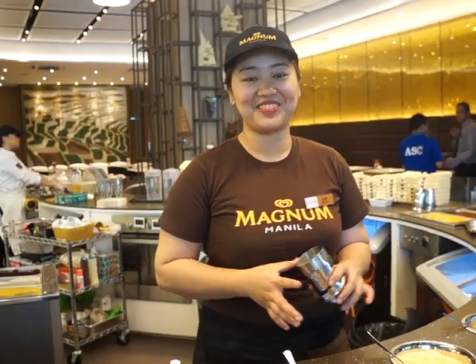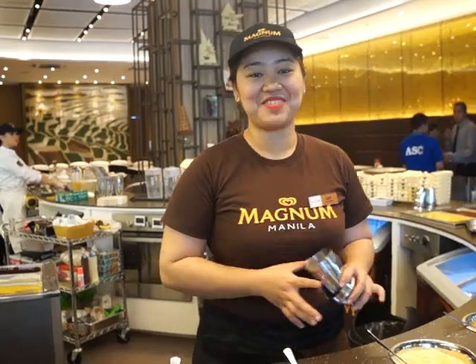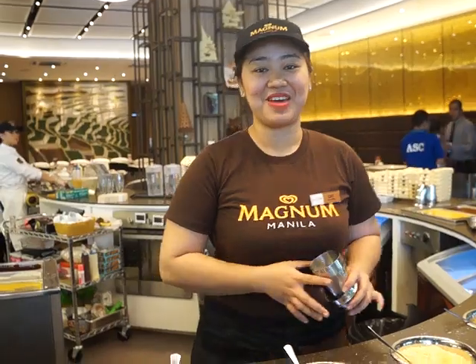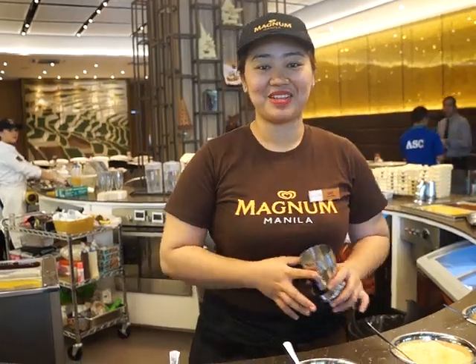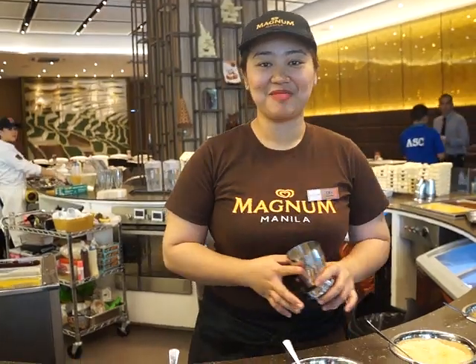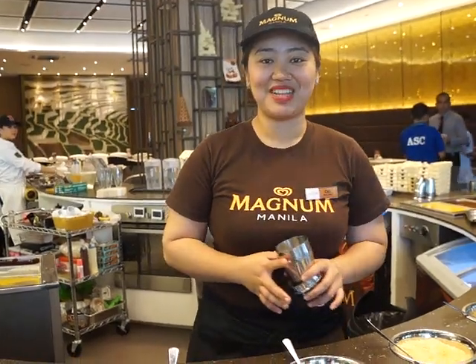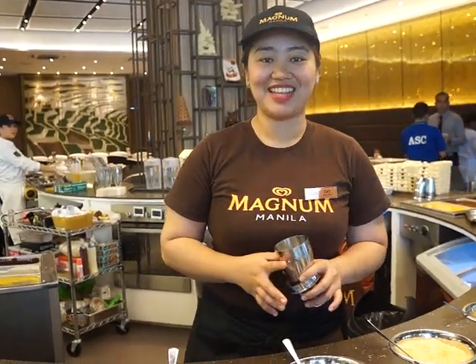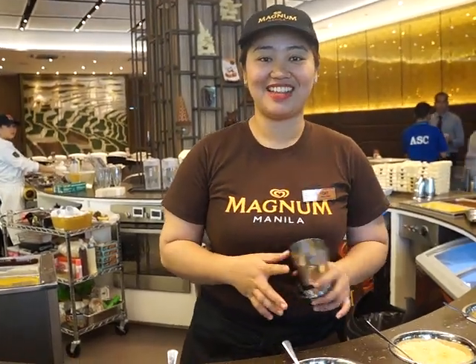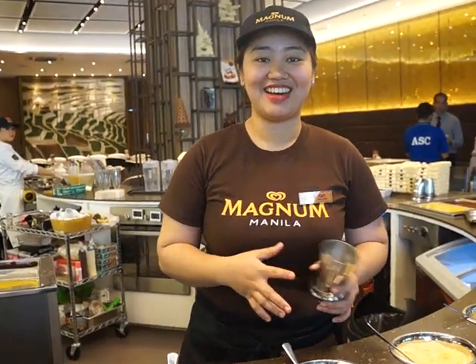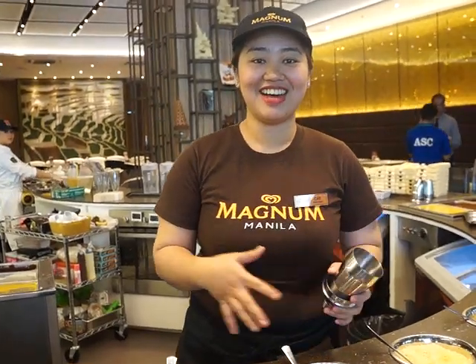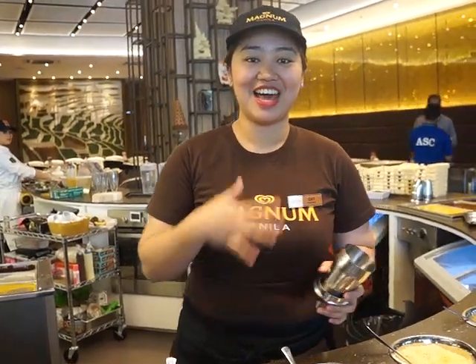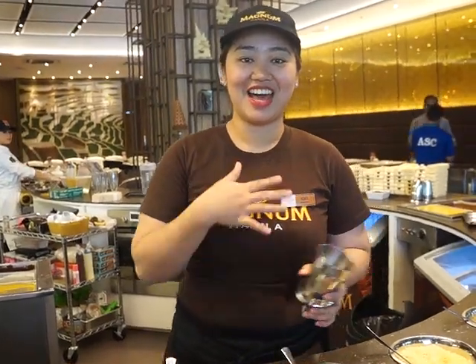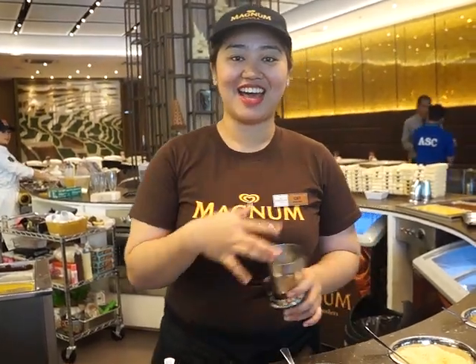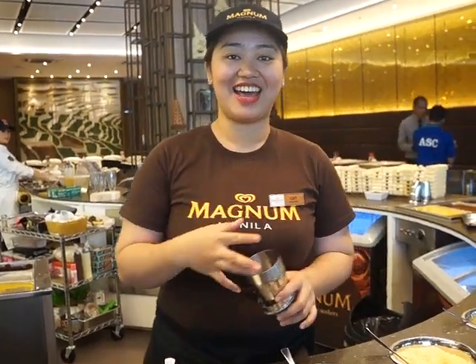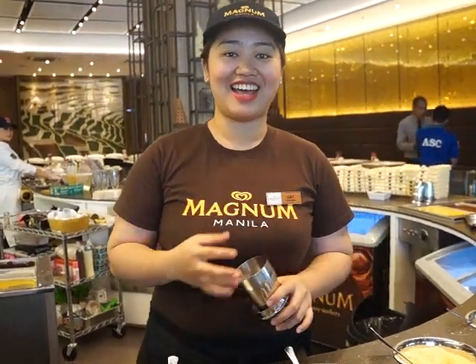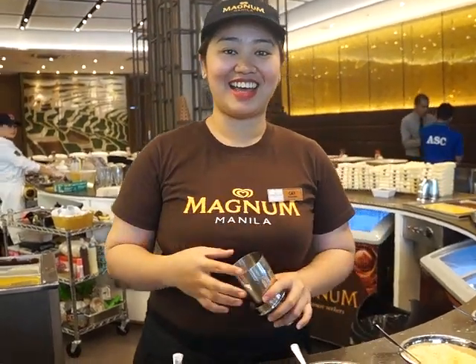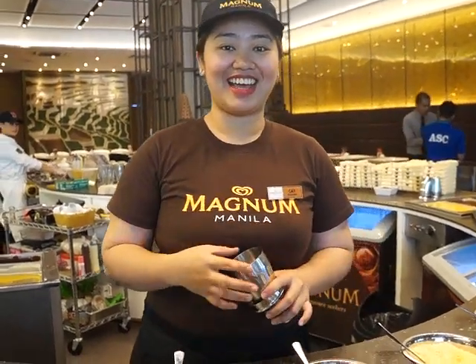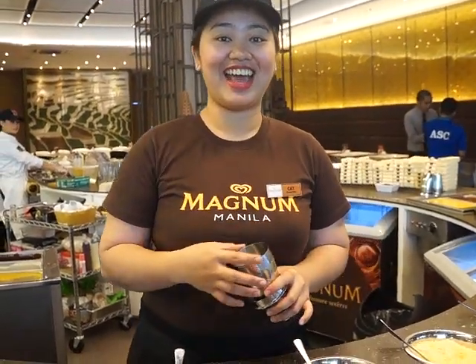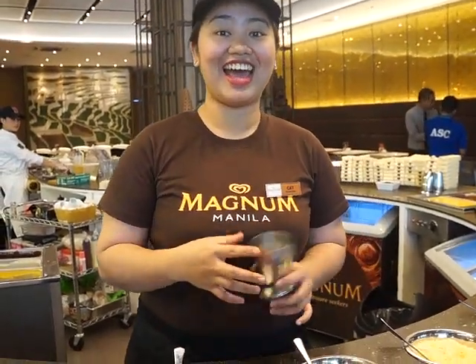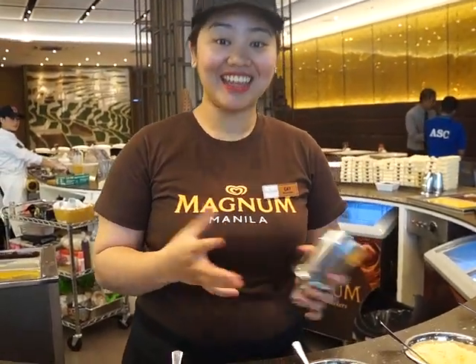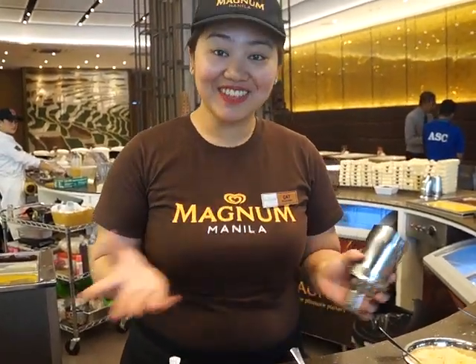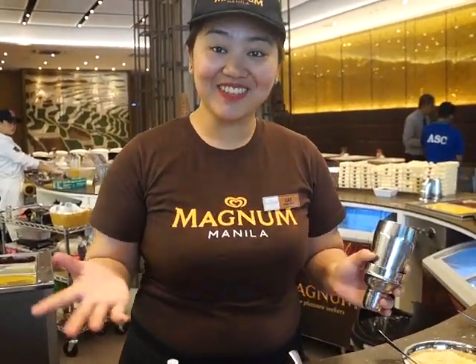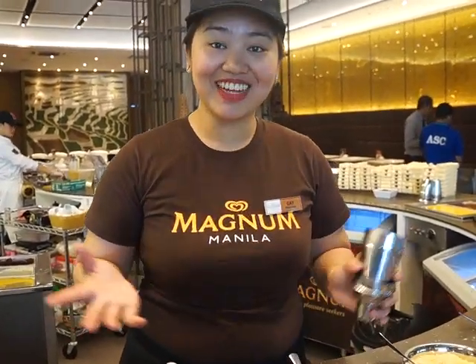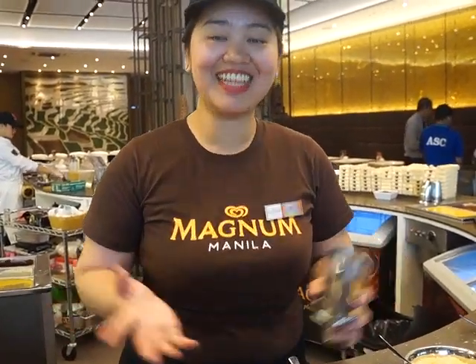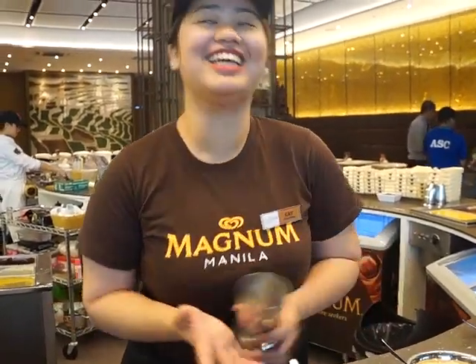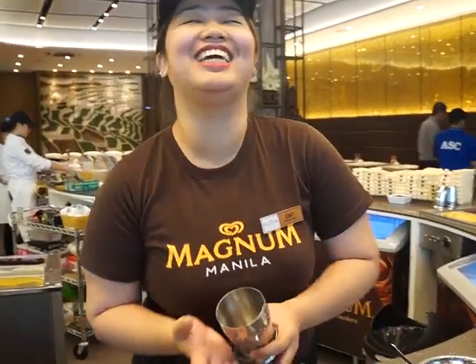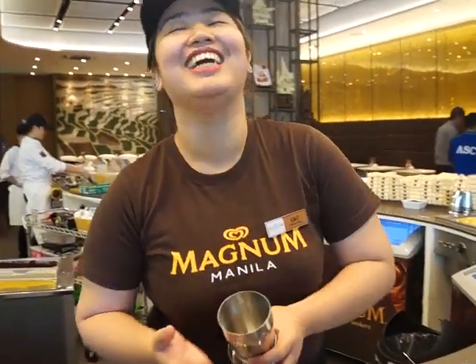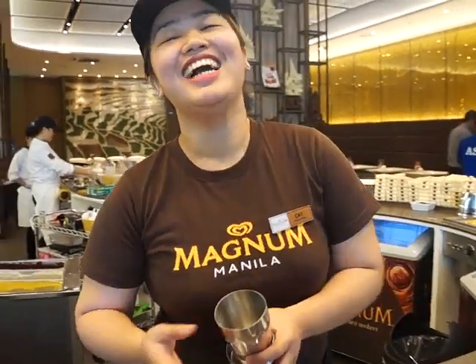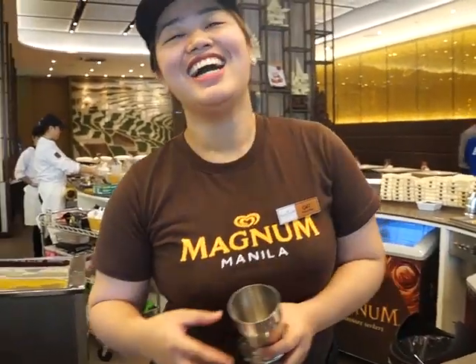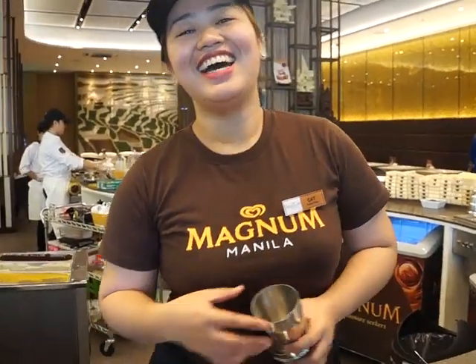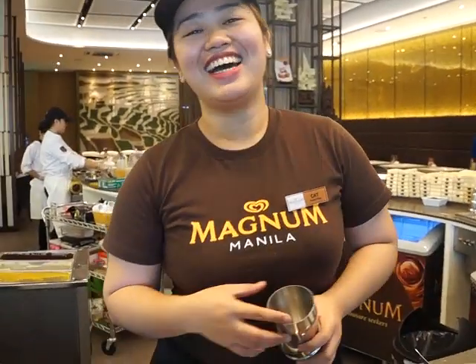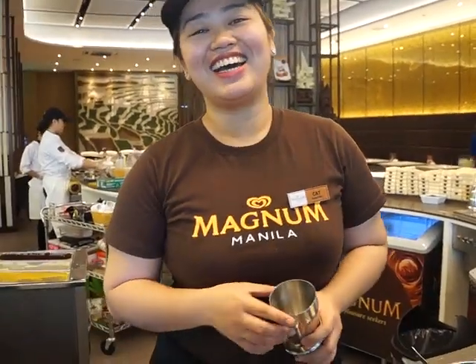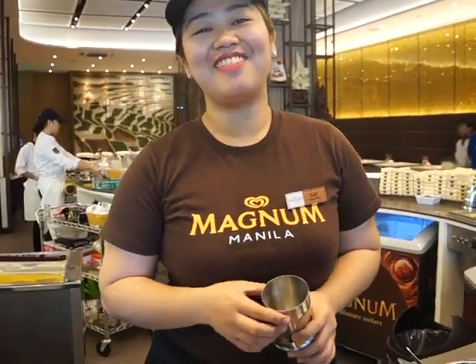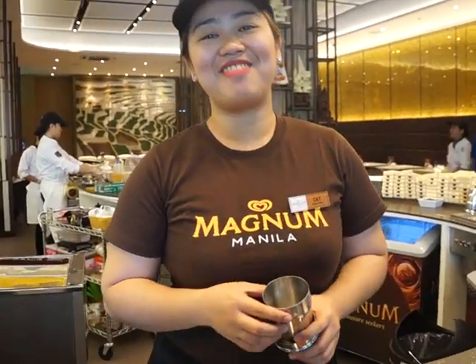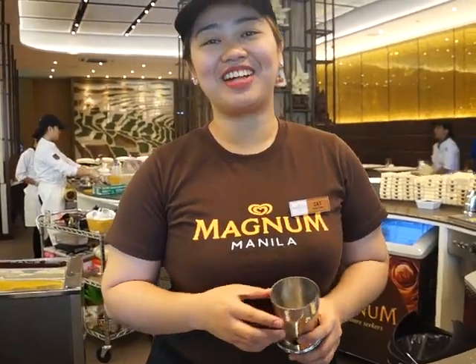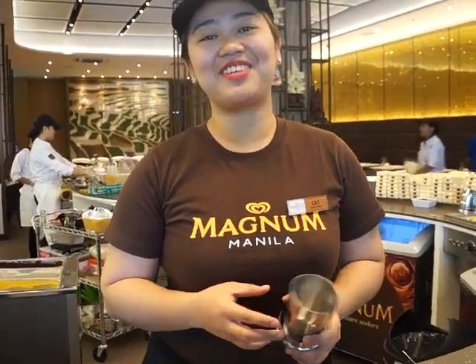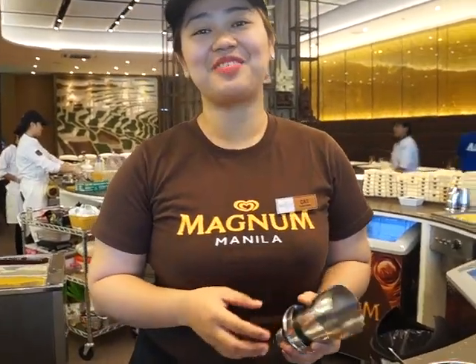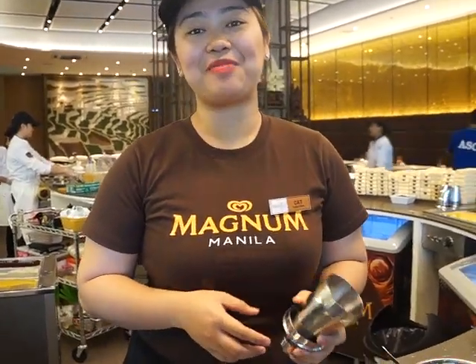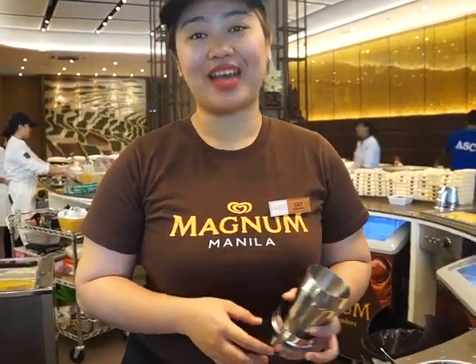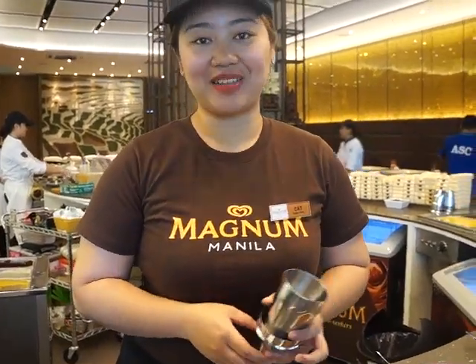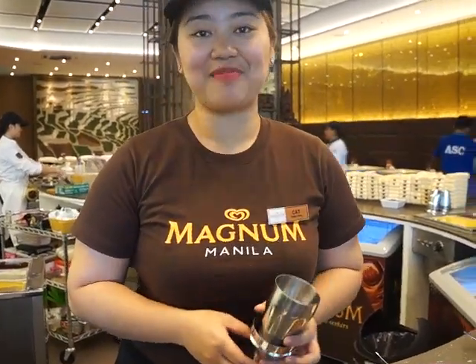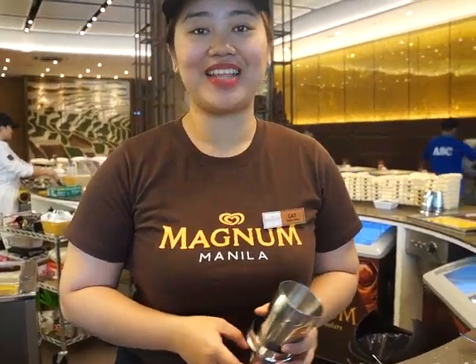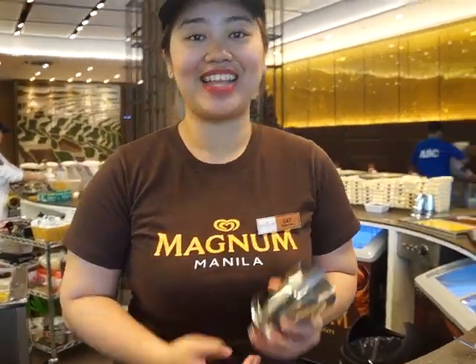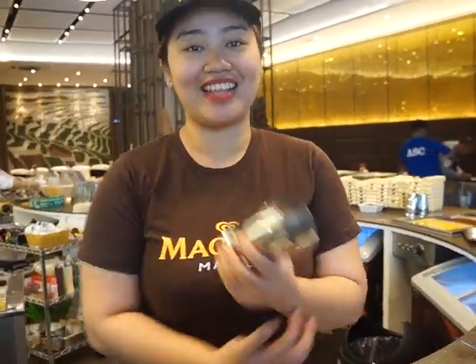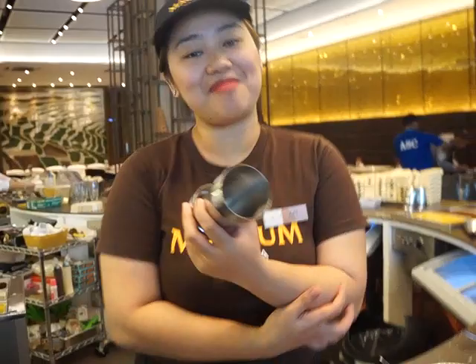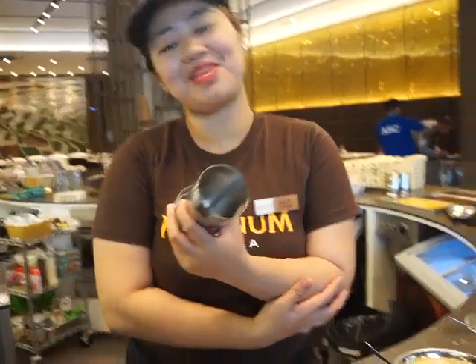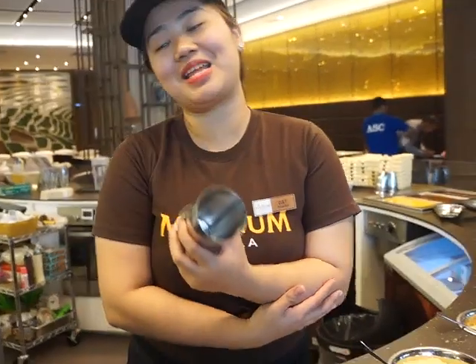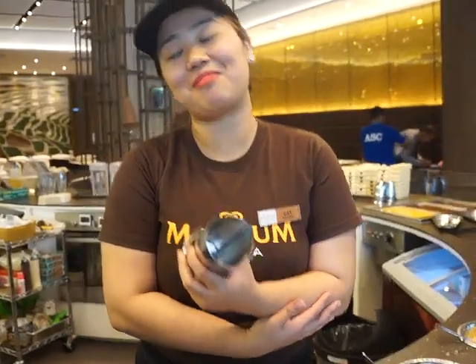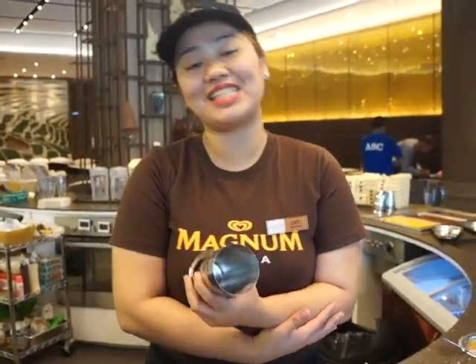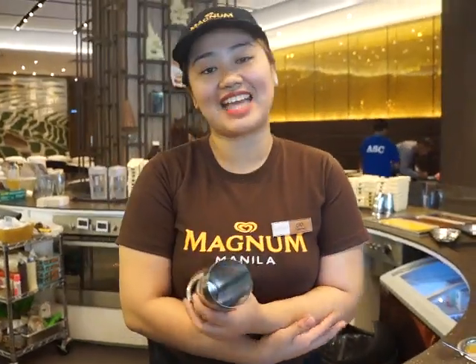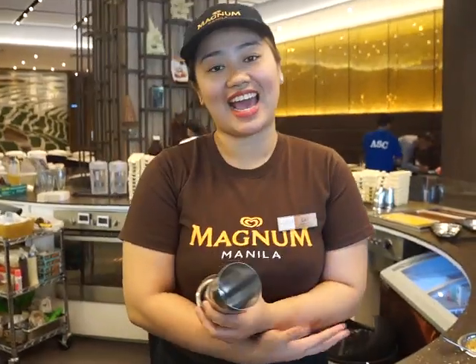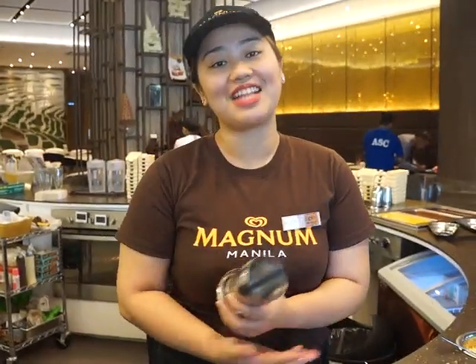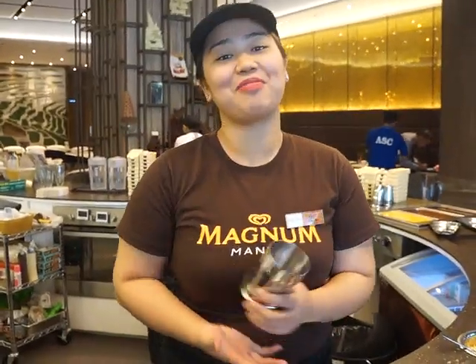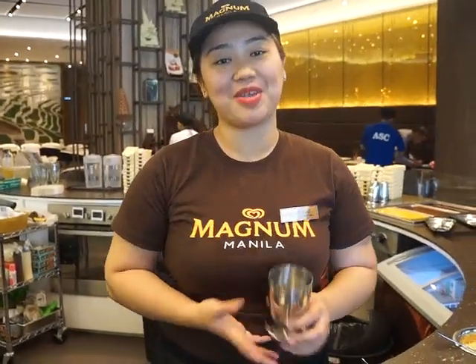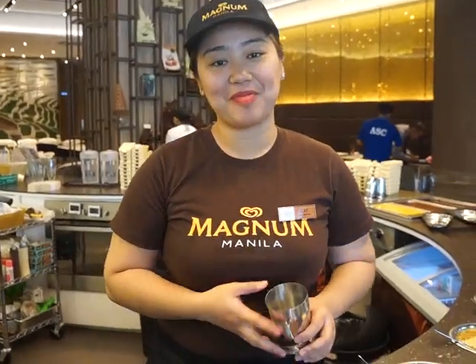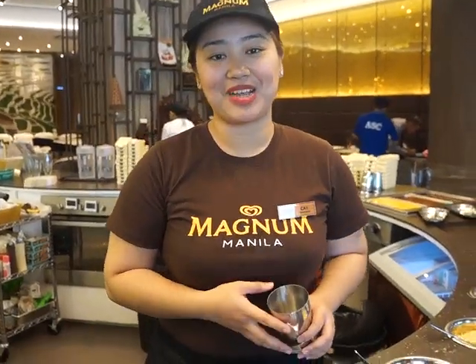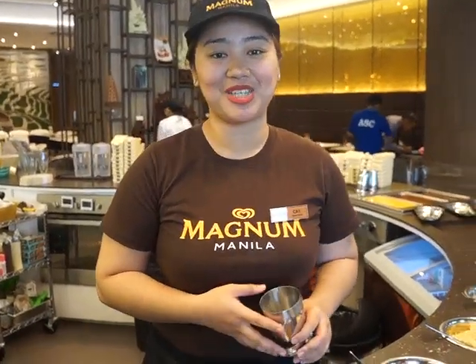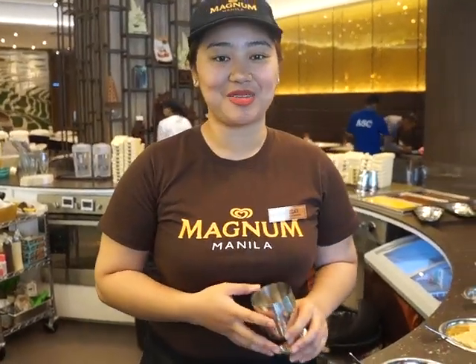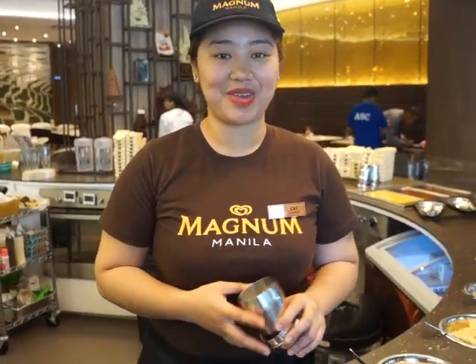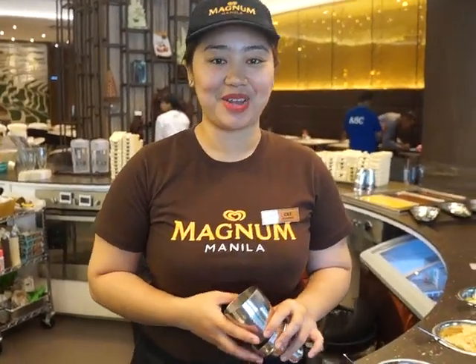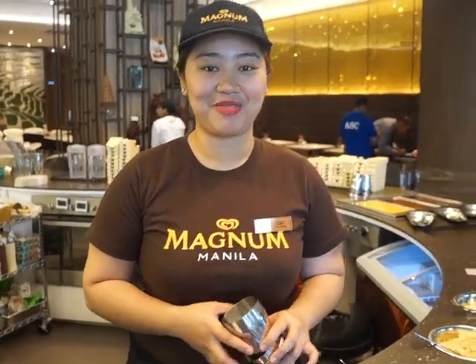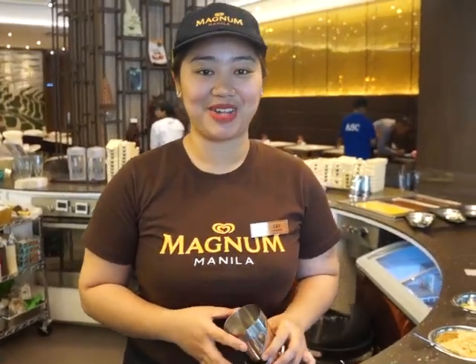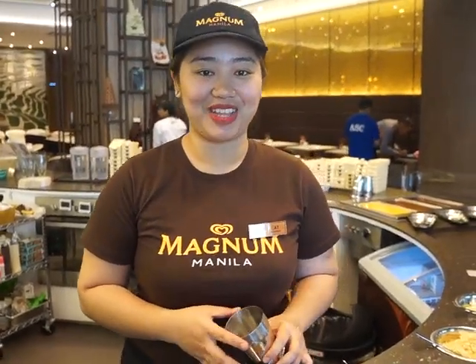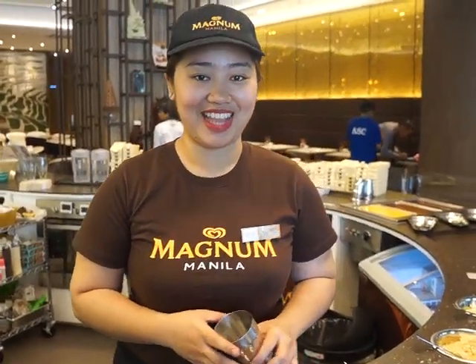Welcome to Magnum Manila. Hi, good morning. My name is Kat. I'll be your pleasure maker for today.